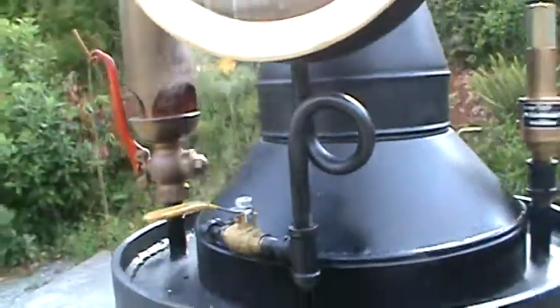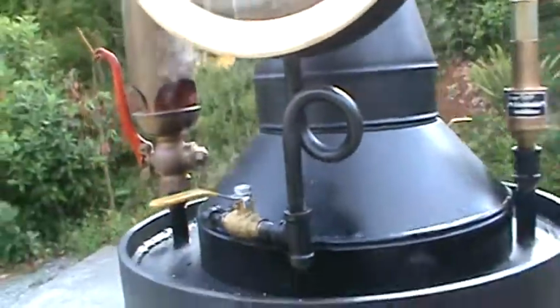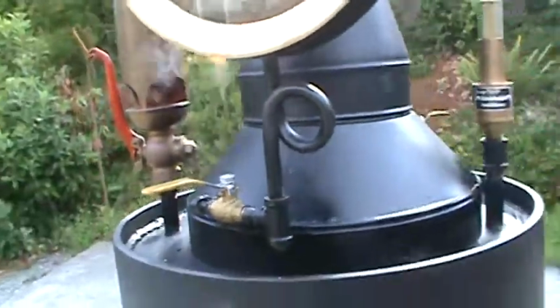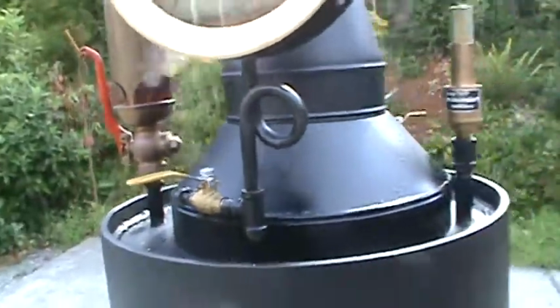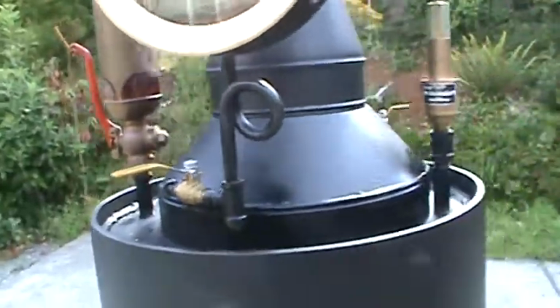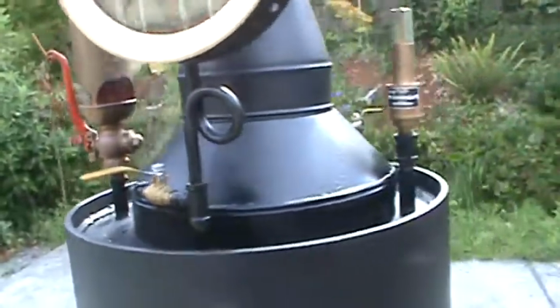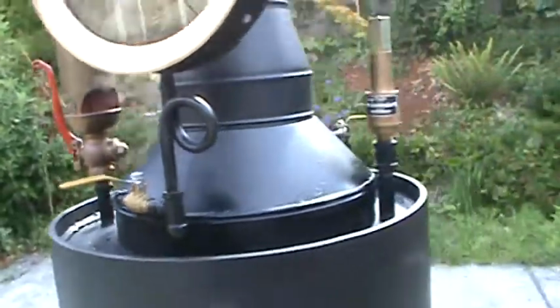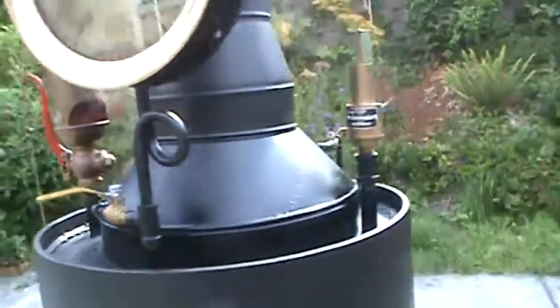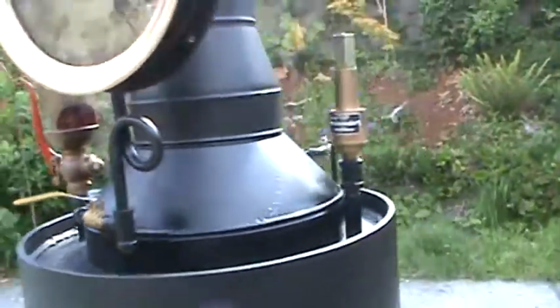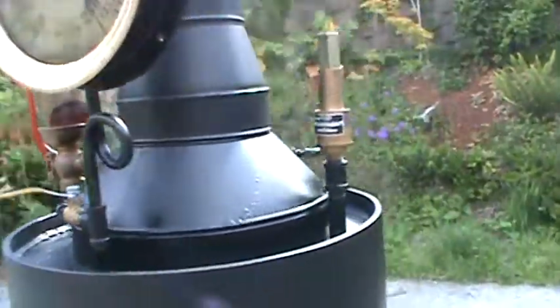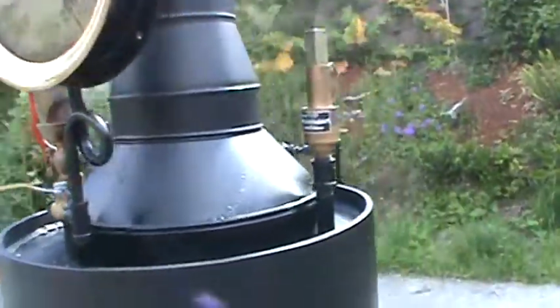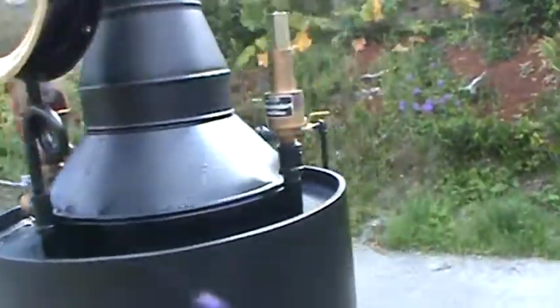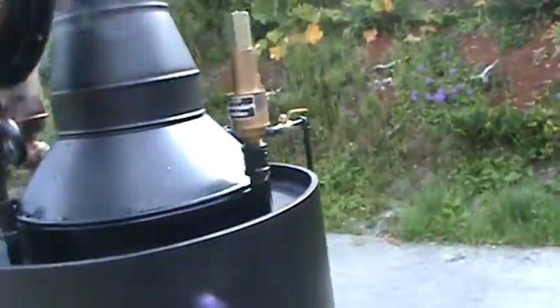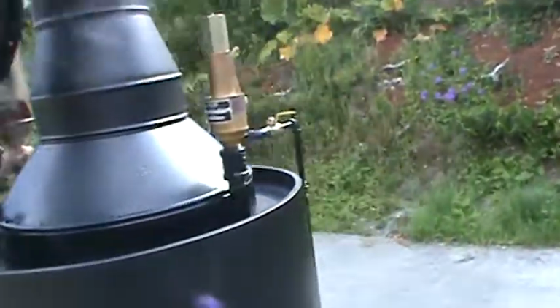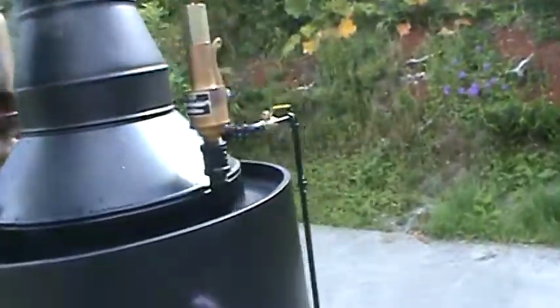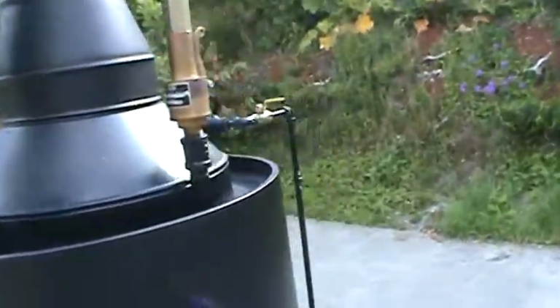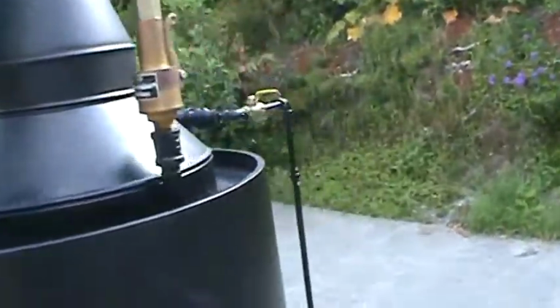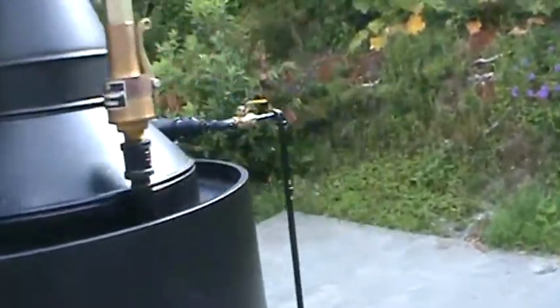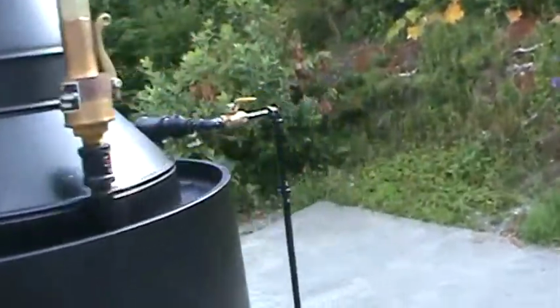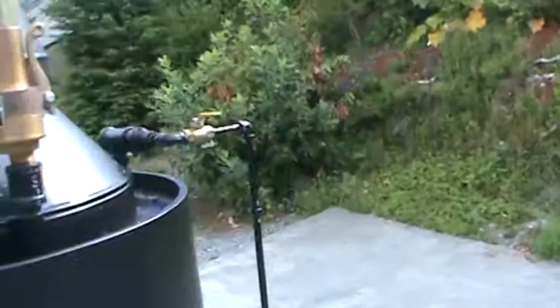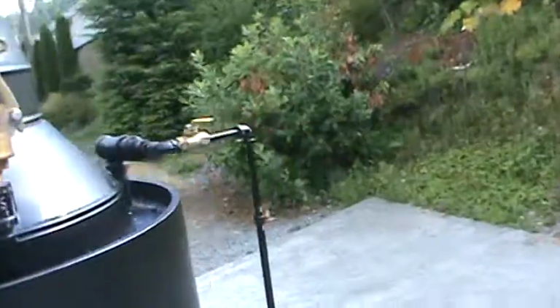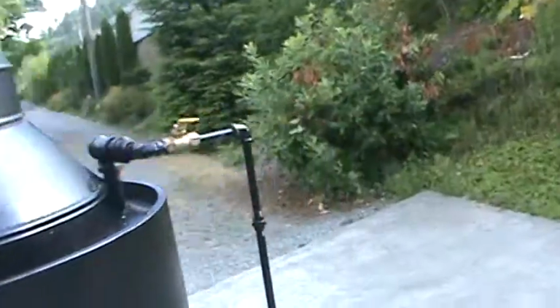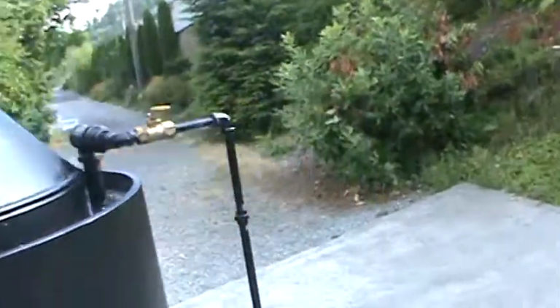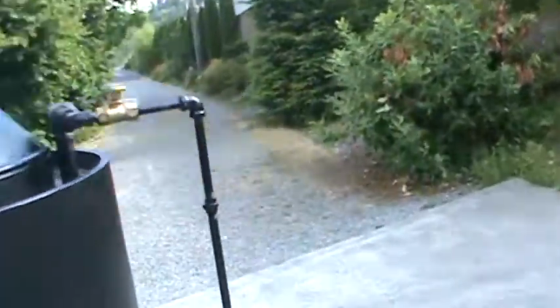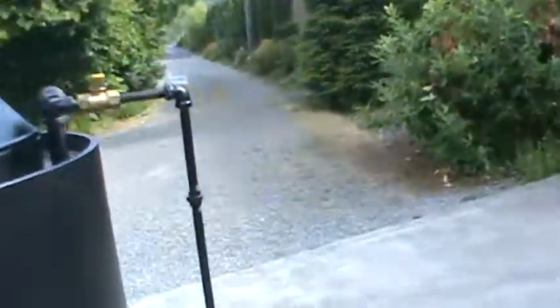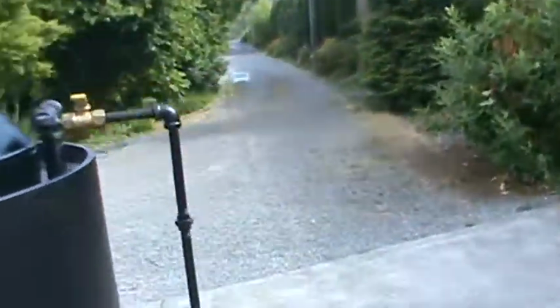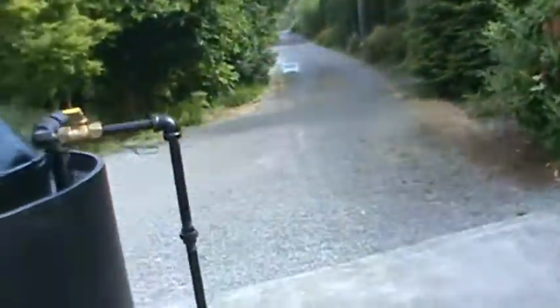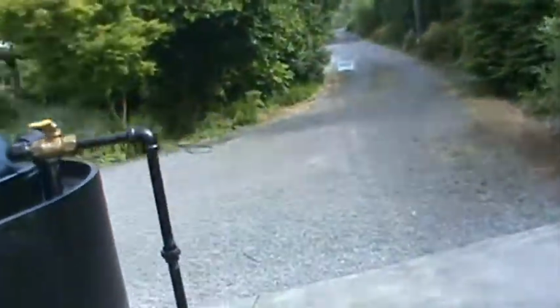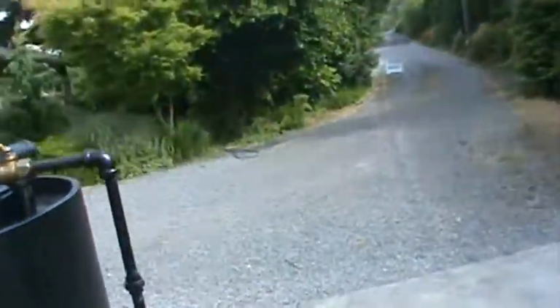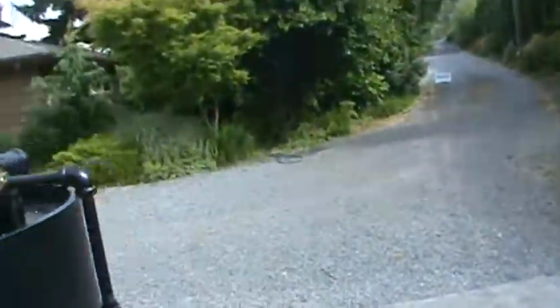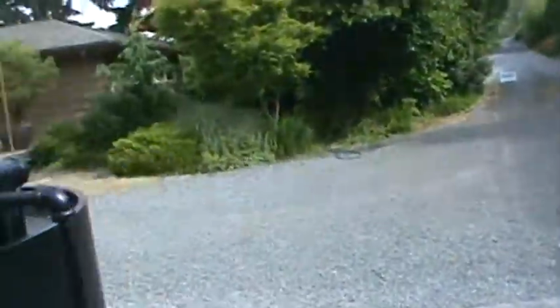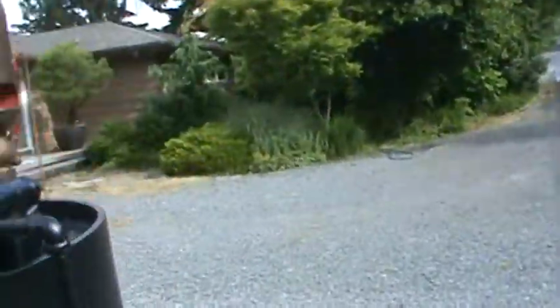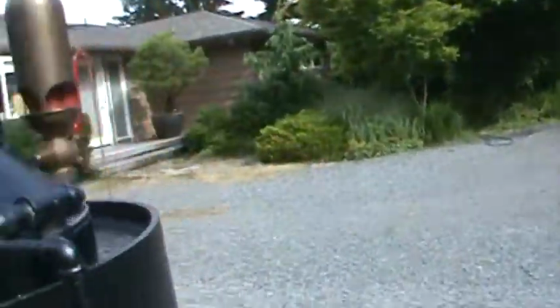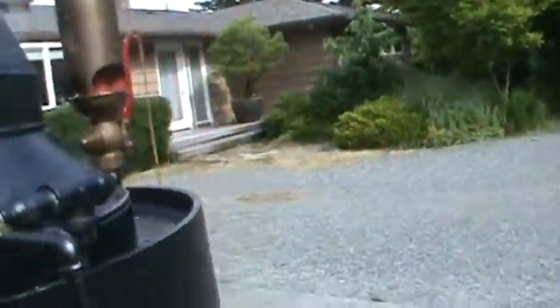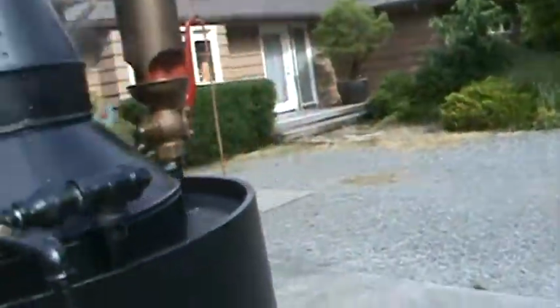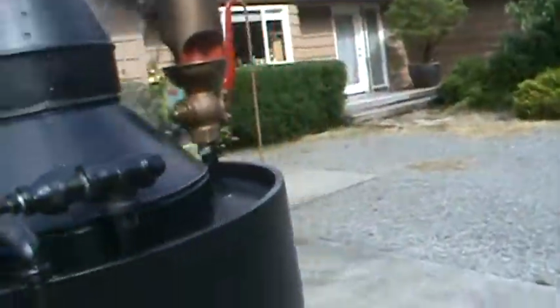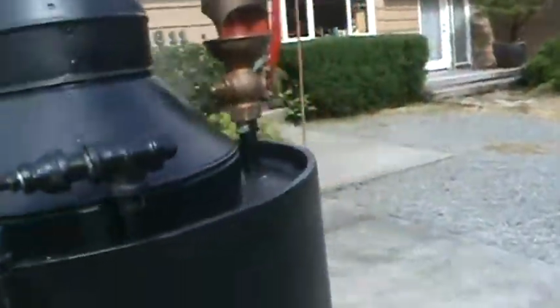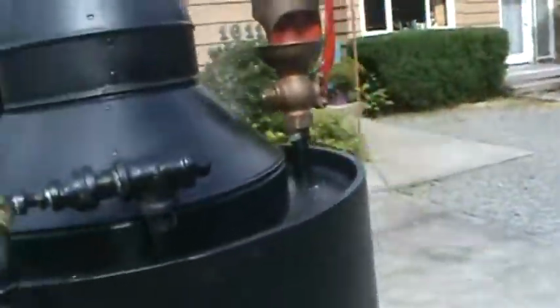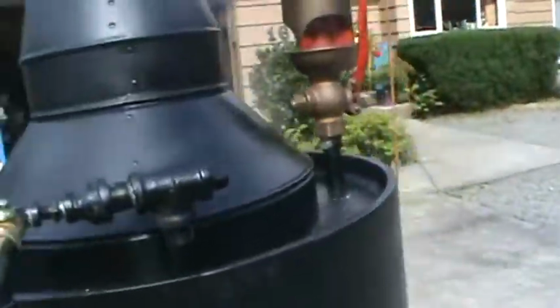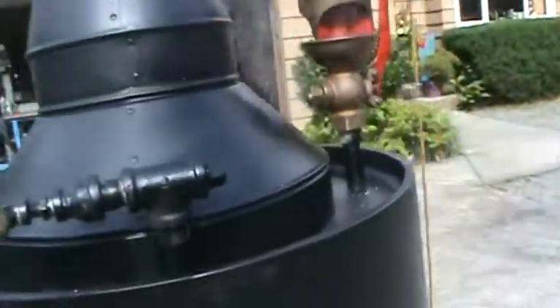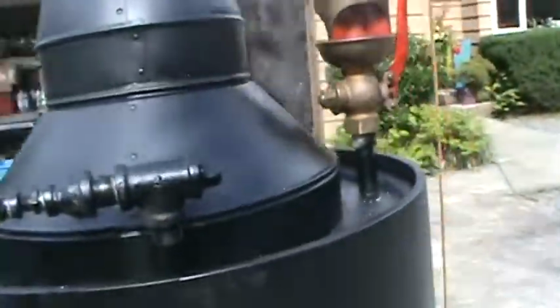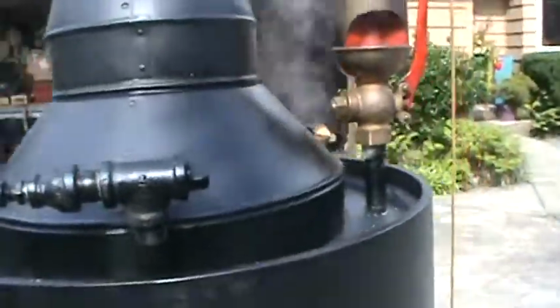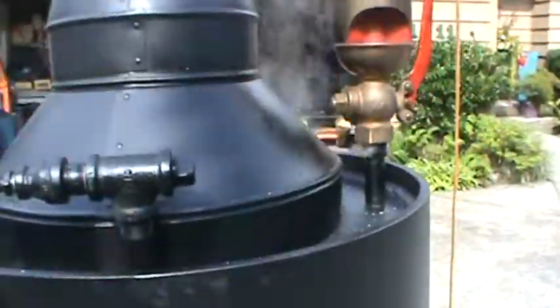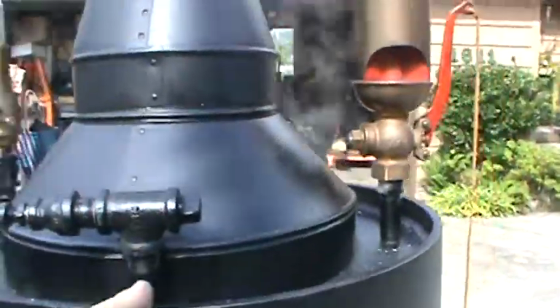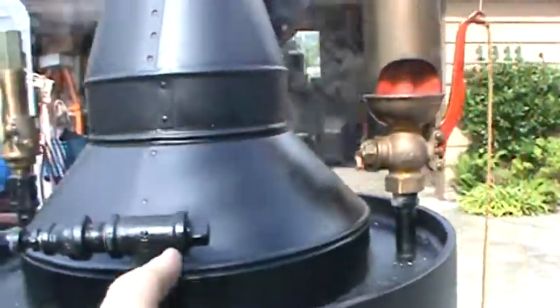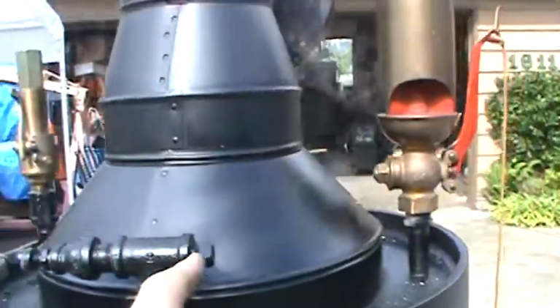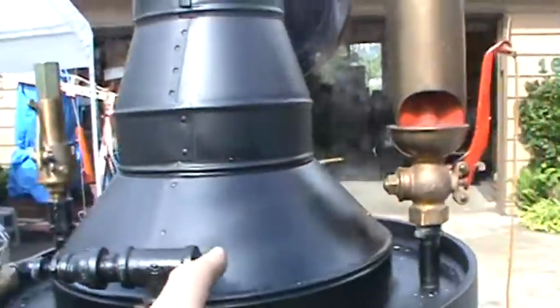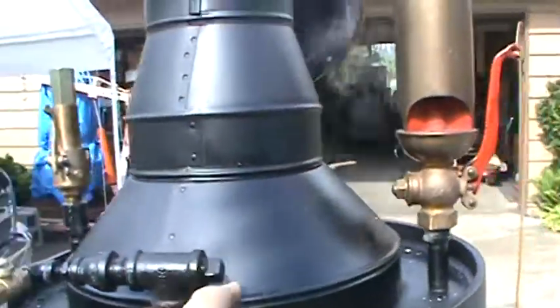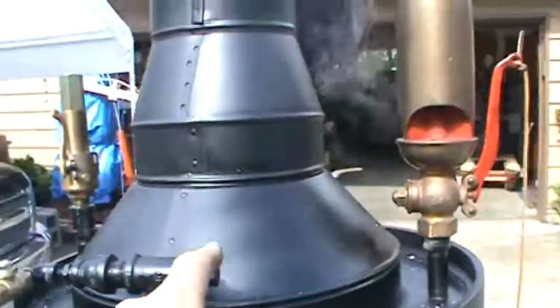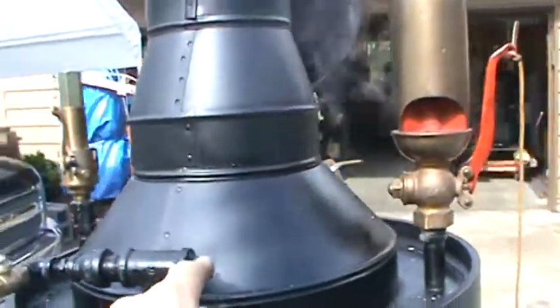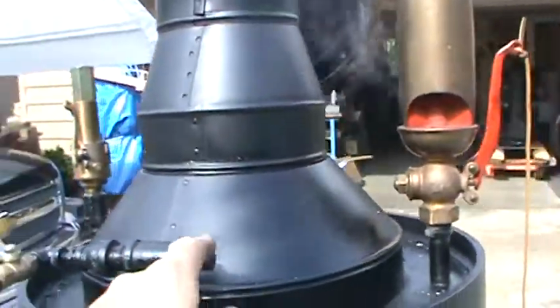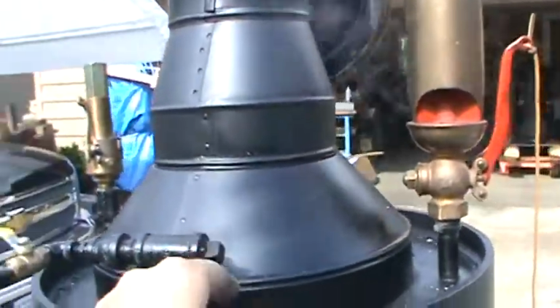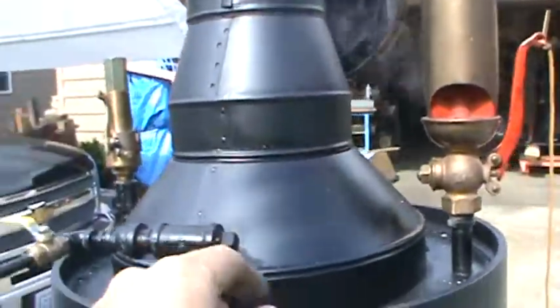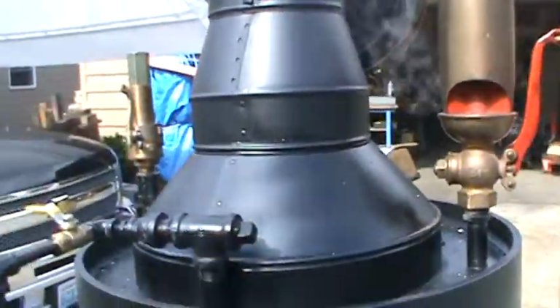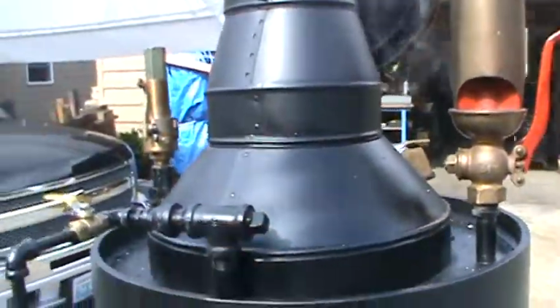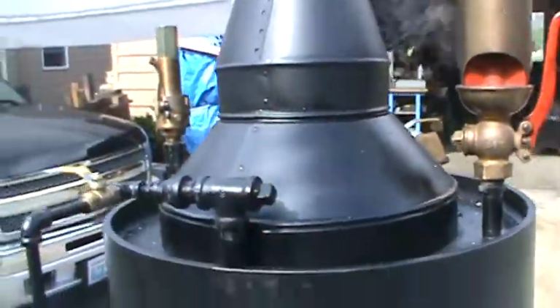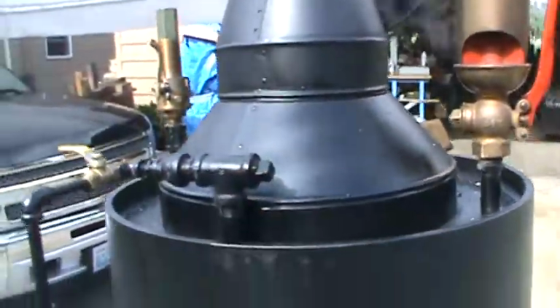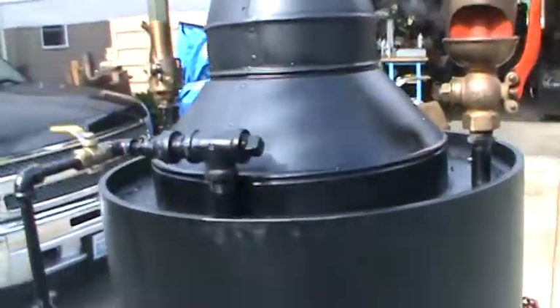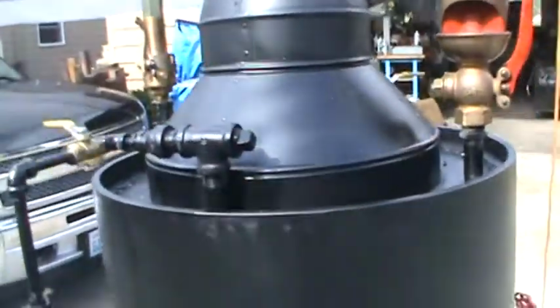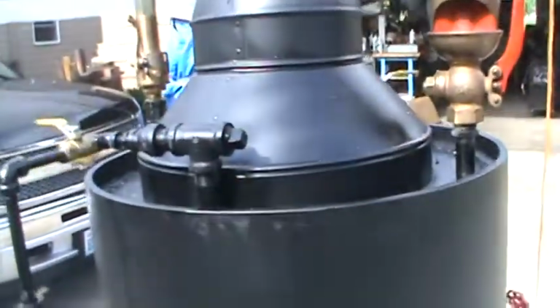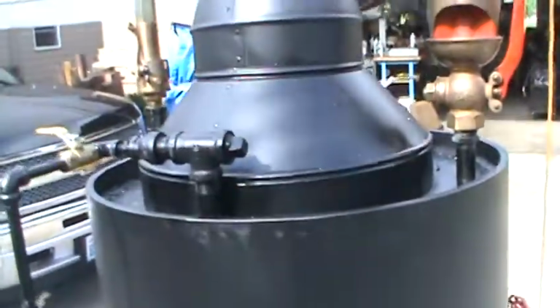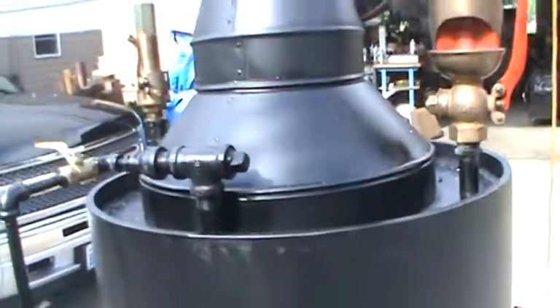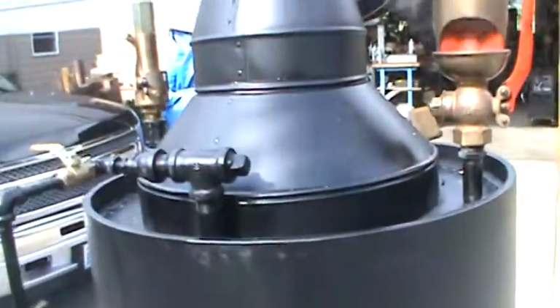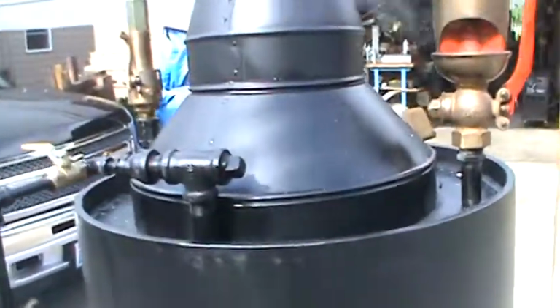There's an engine outlet on it, of course. It's a half-inch pipe thread right here. We're running a large steam engine.